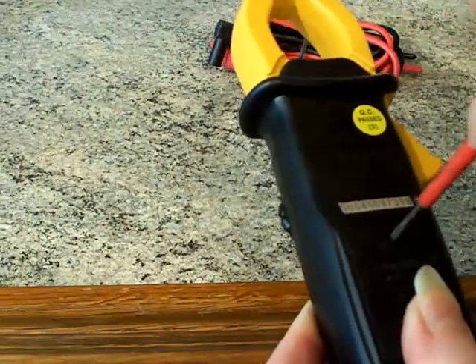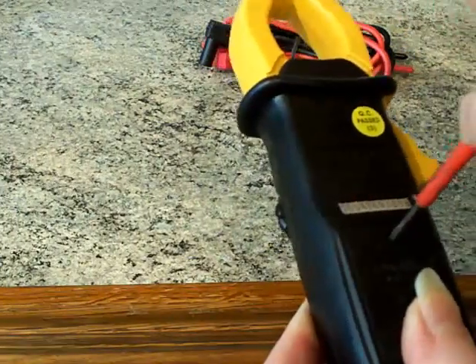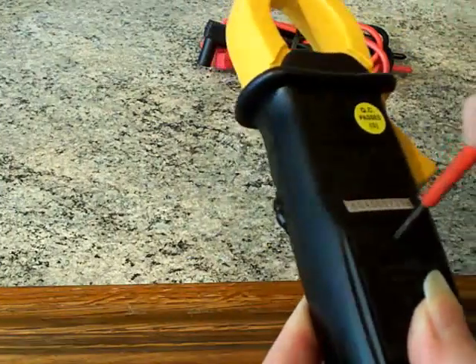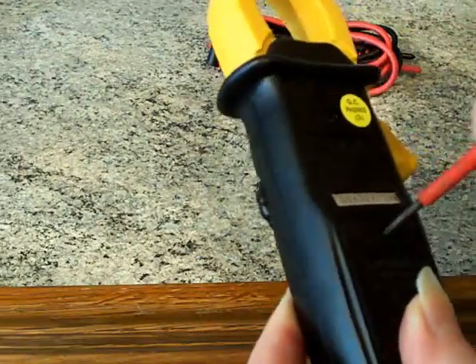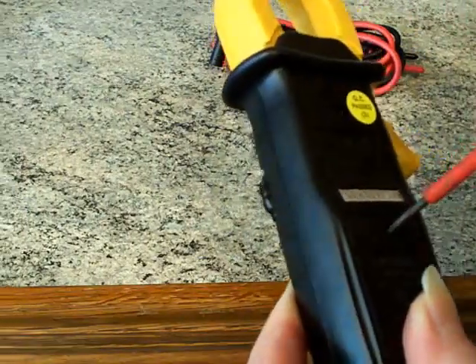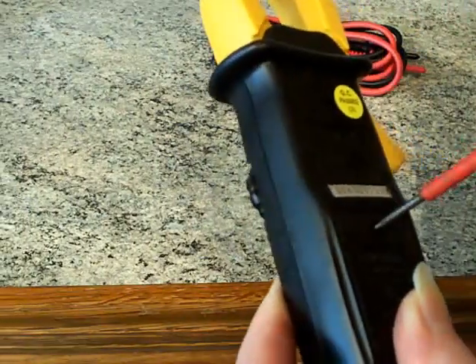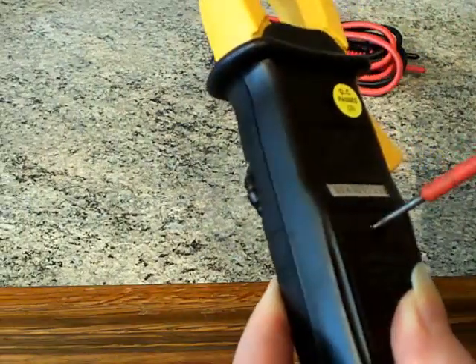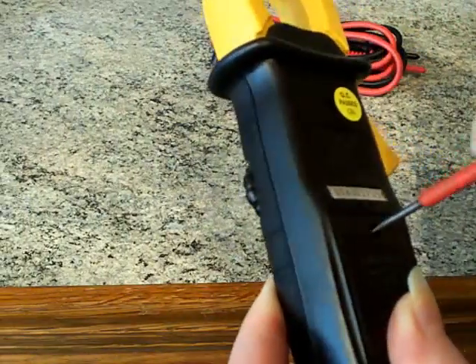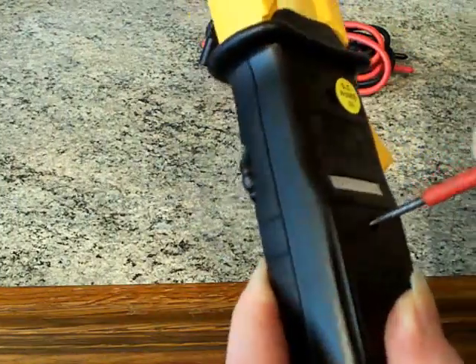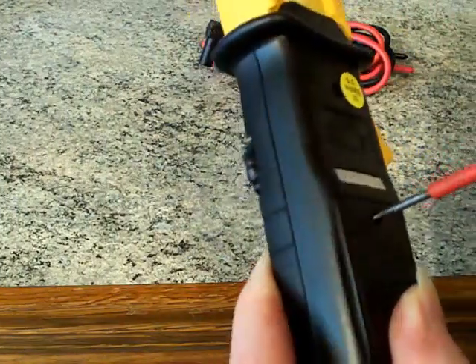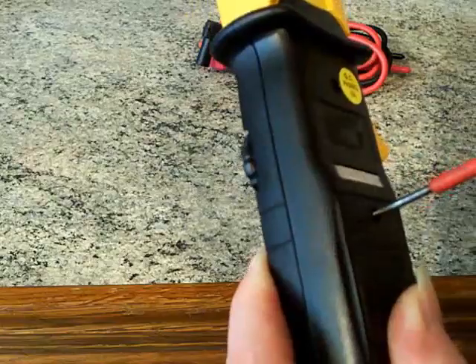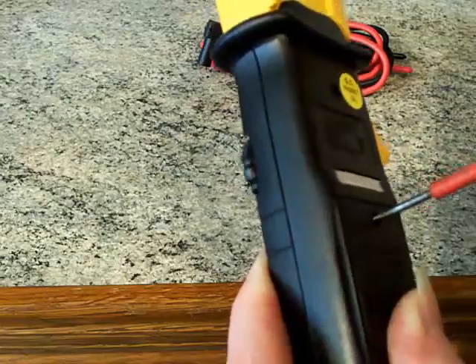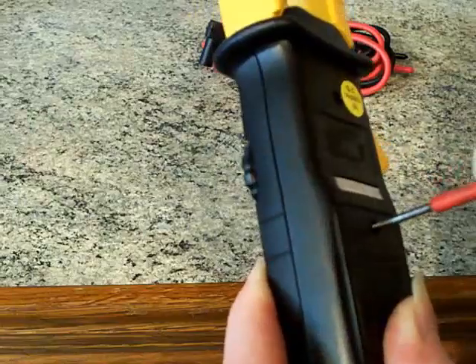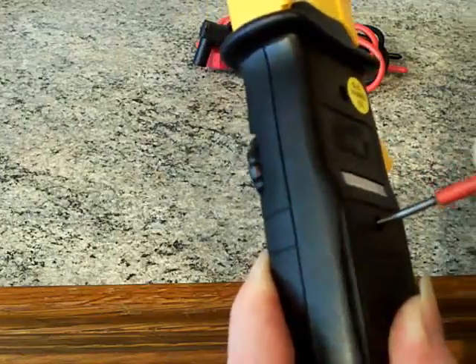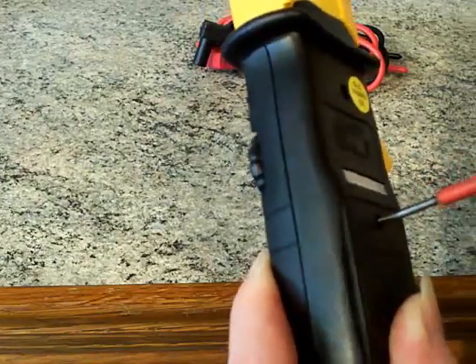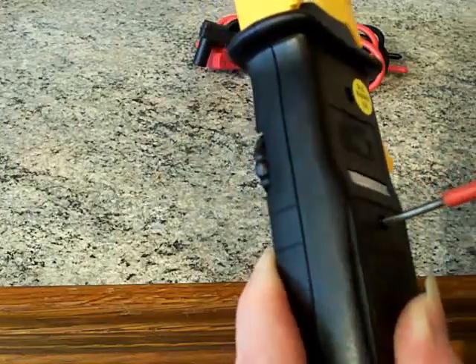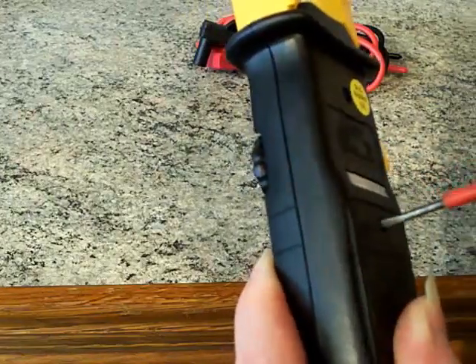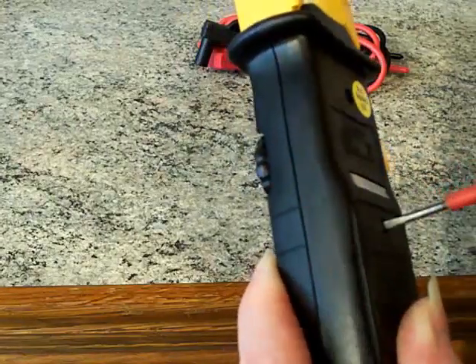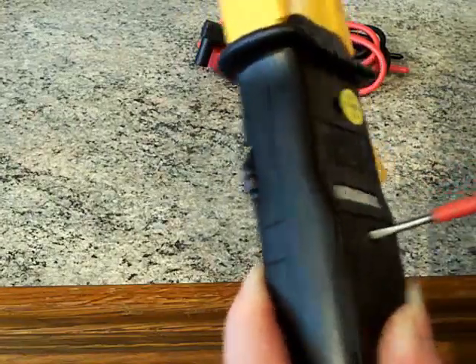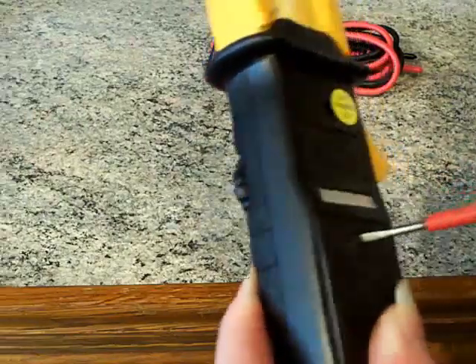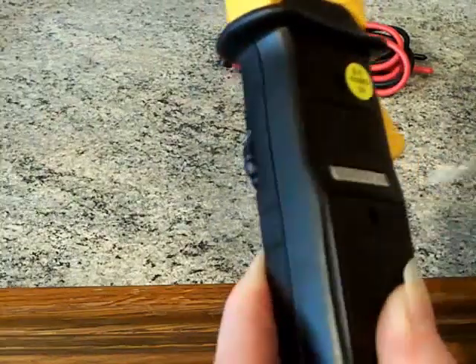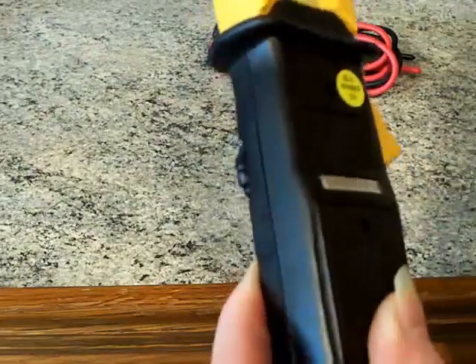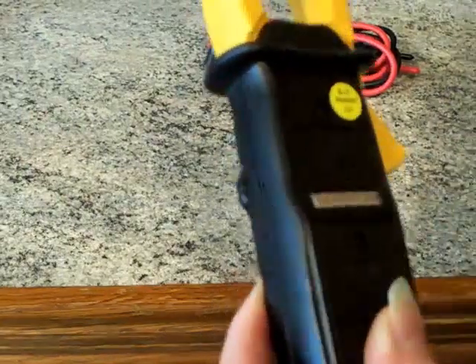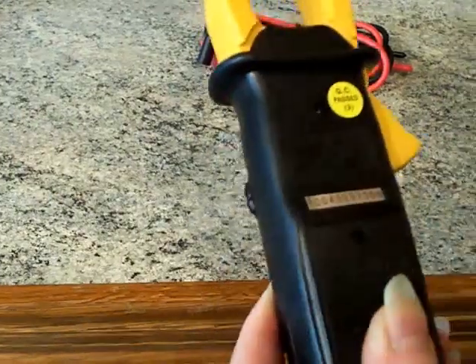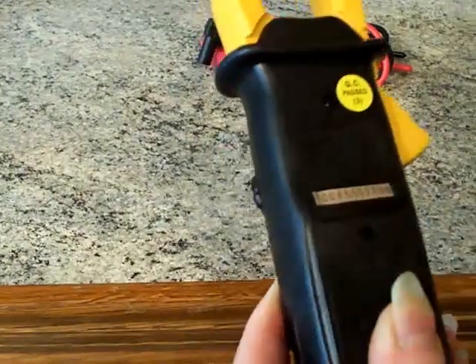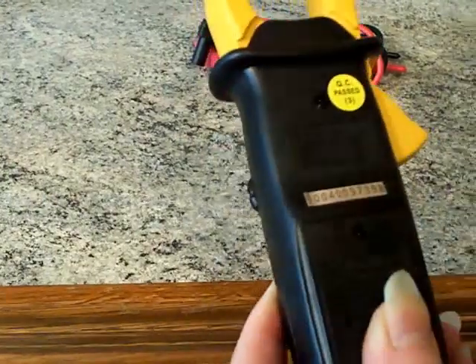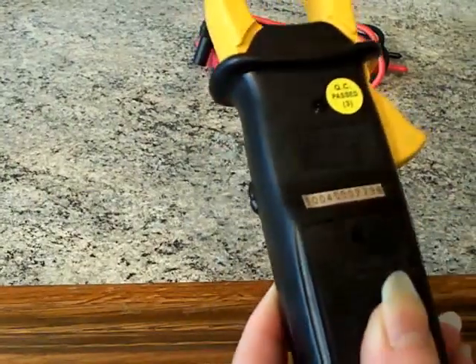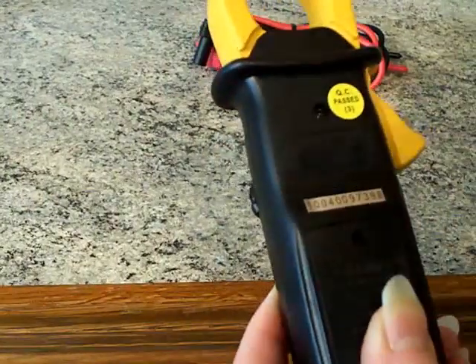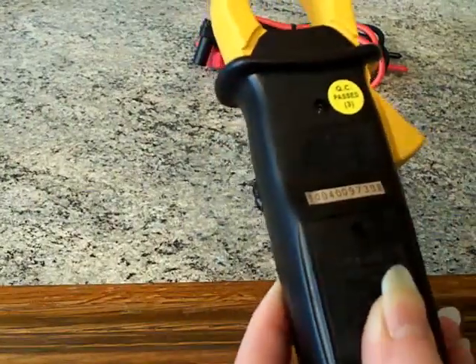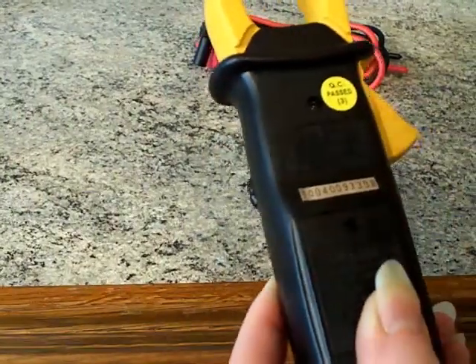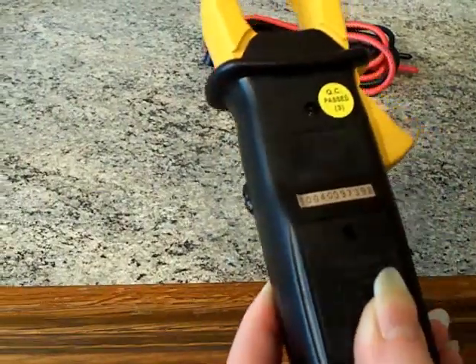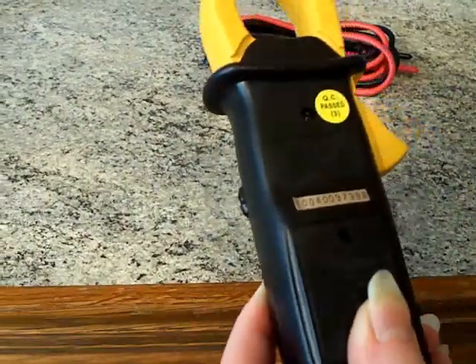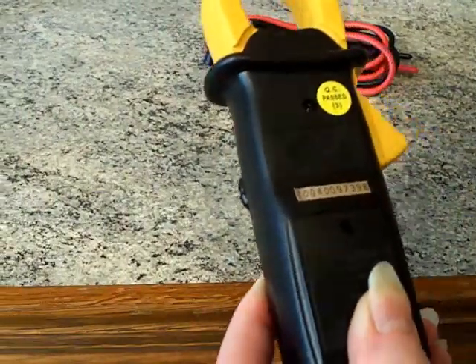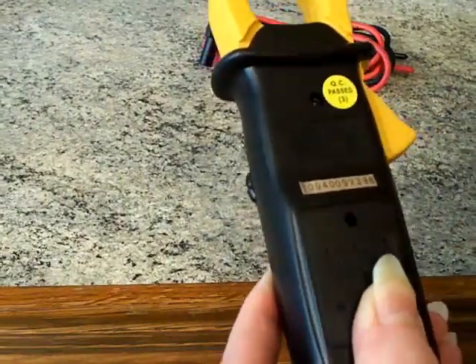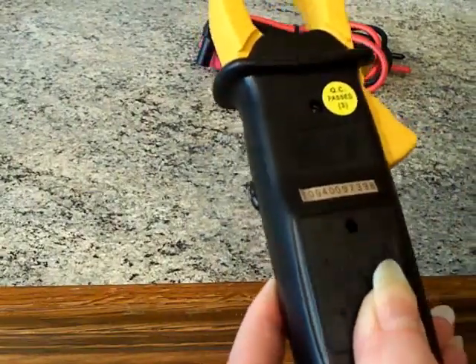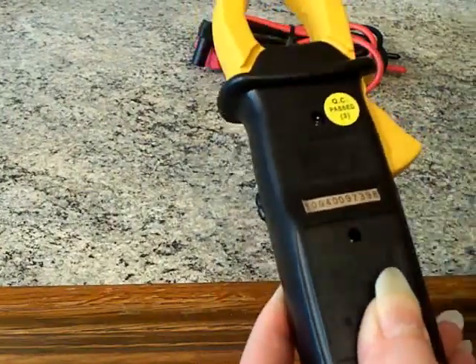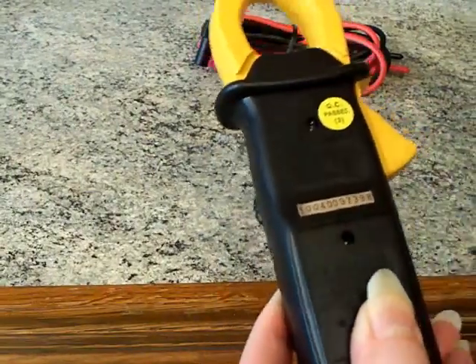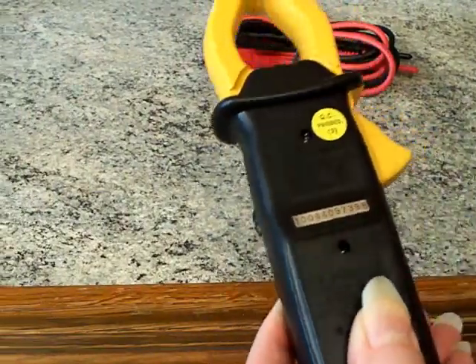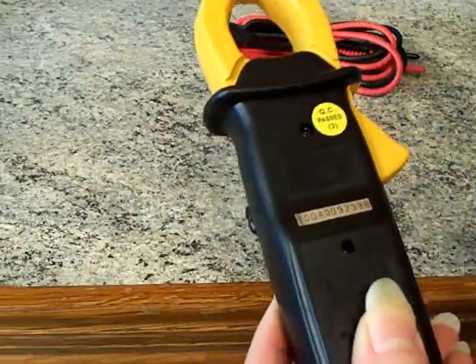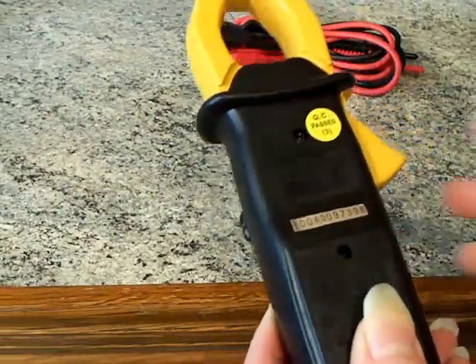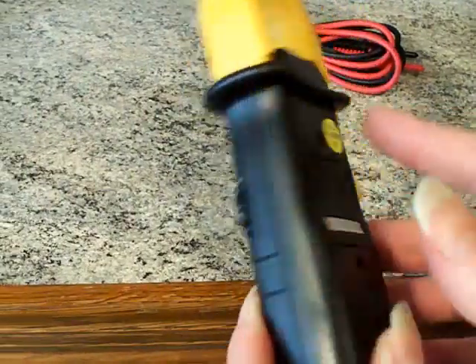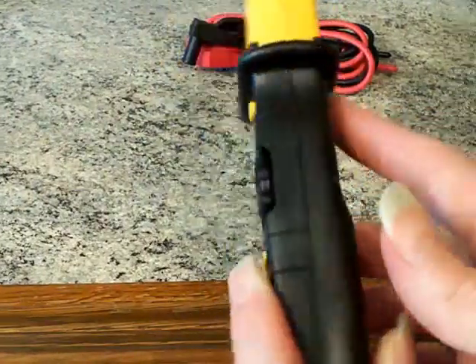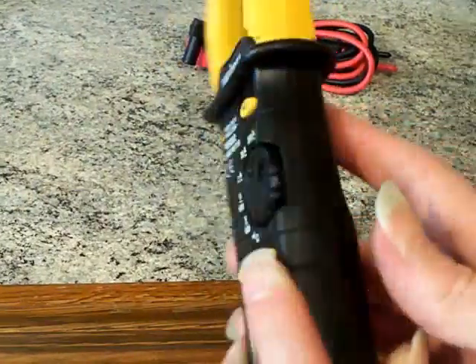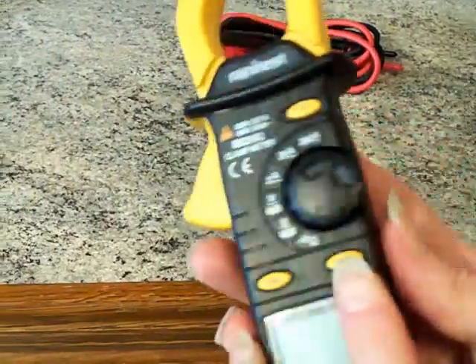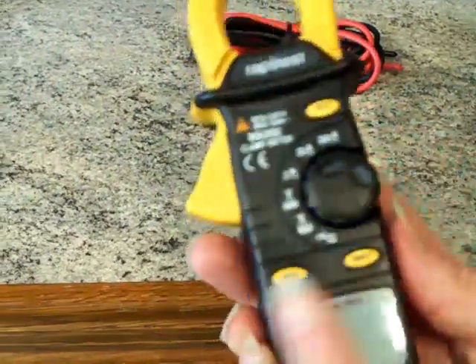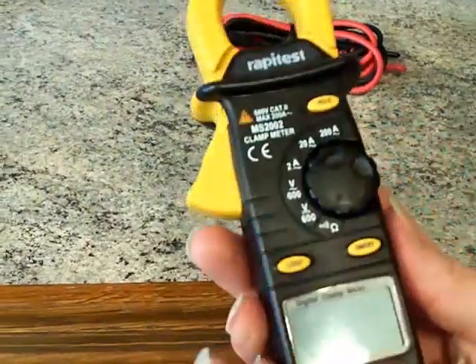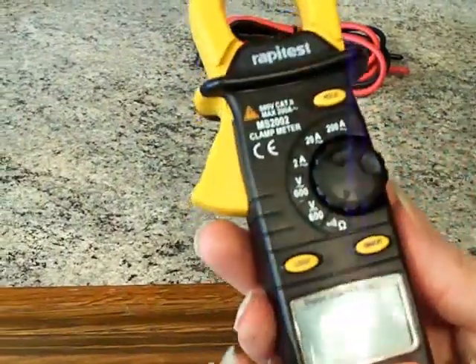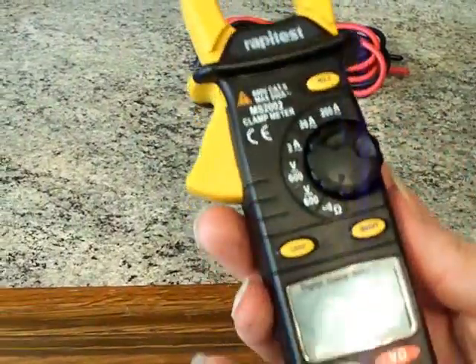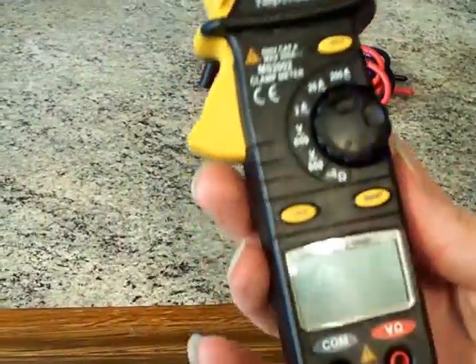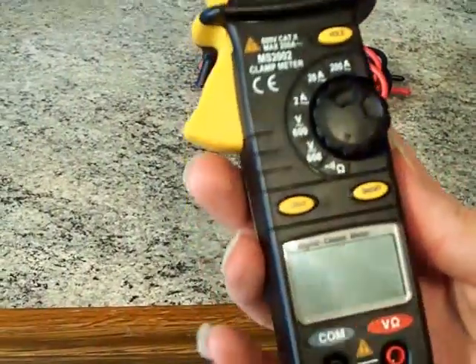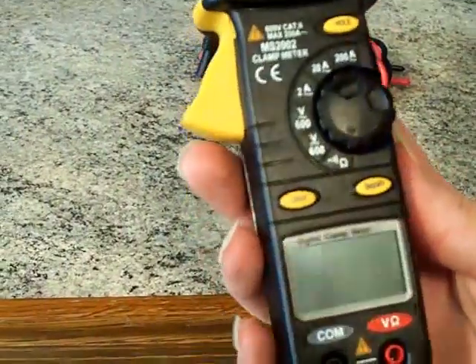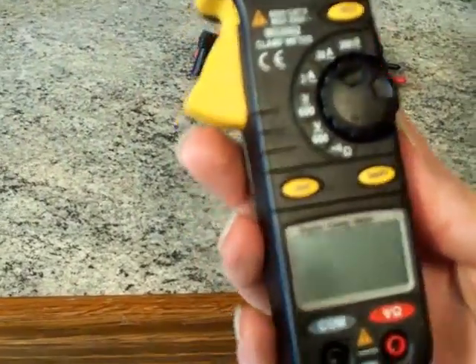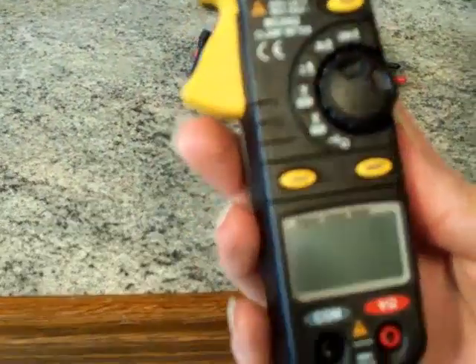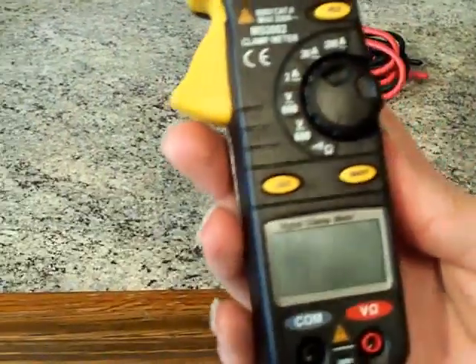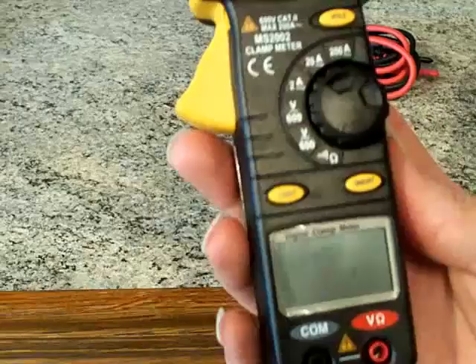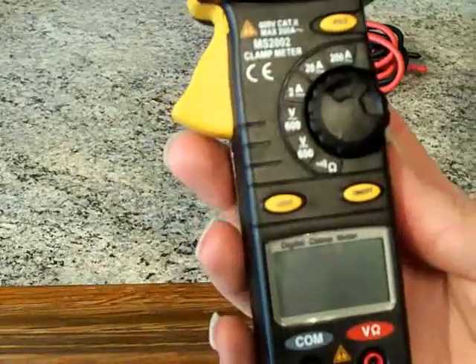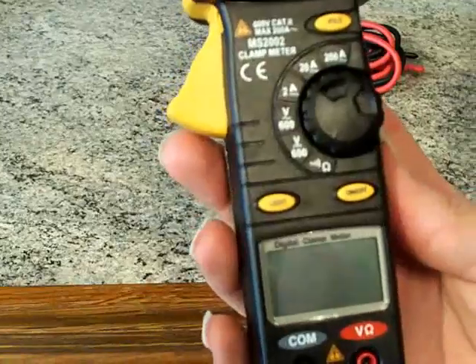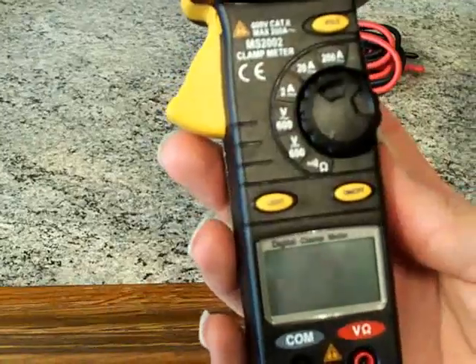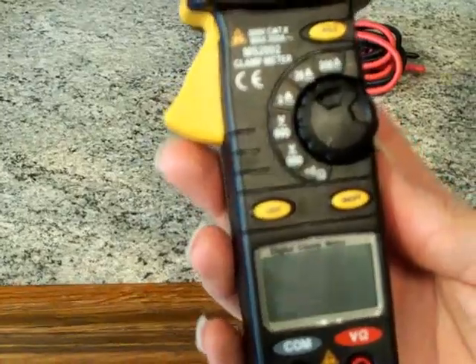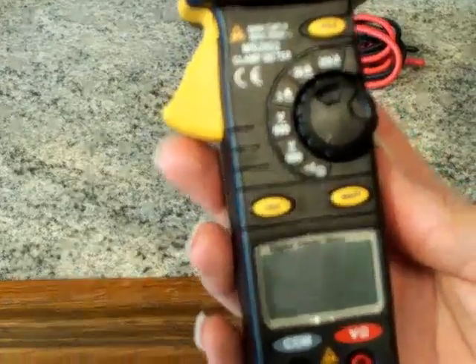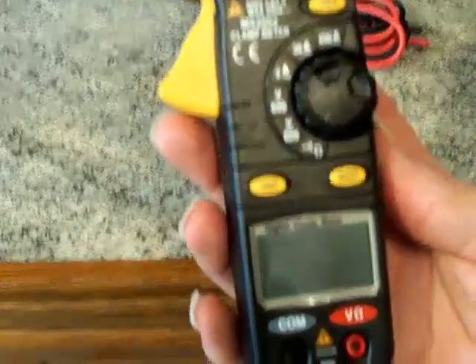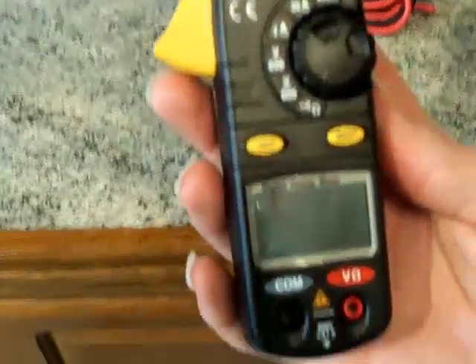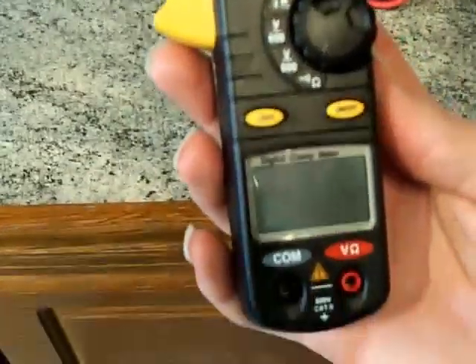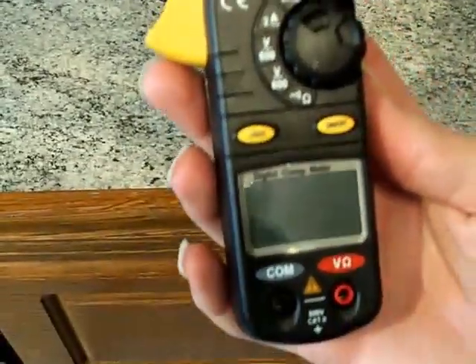Put the screw in — it's the silliest little screw. You wouldn't want to lose that on a building site. Tighten up with a screwdriver — again, you don't get a screwdriver with it. So if you're out in the middle of nowhere and the batteries run out and you haven't got a screwdriver, oh dearie me. Let's see if it lights up.